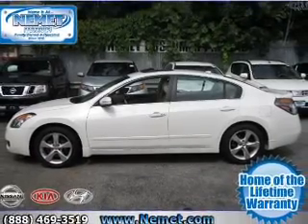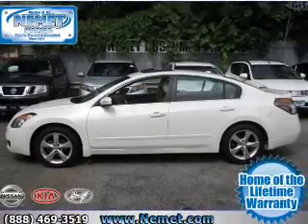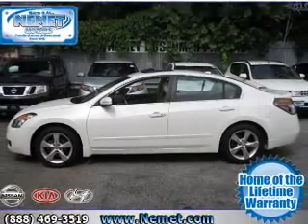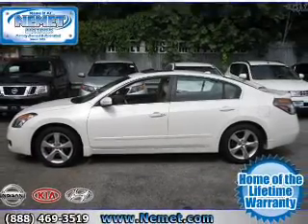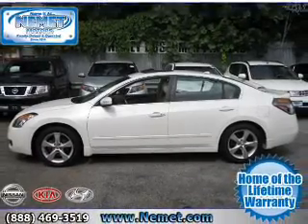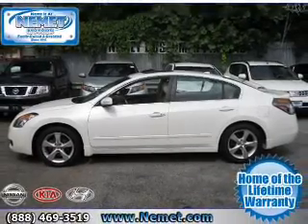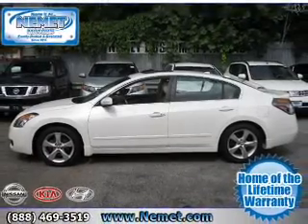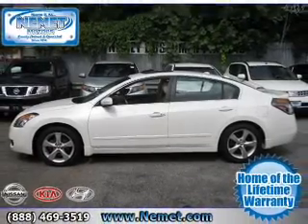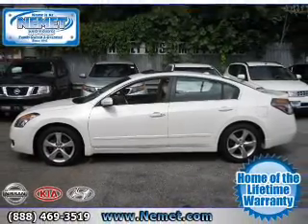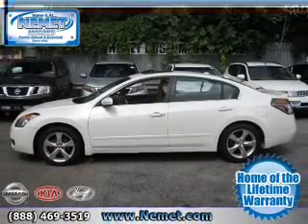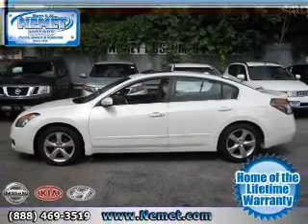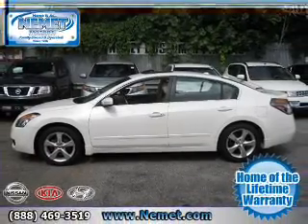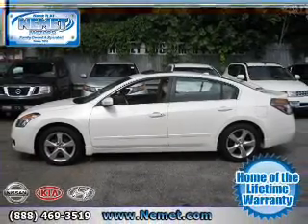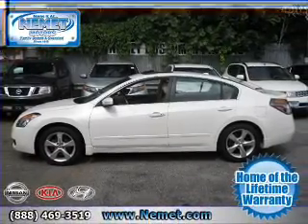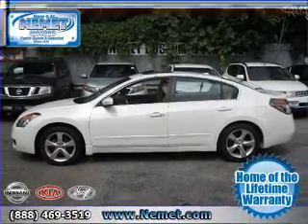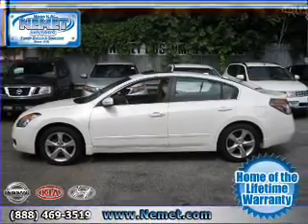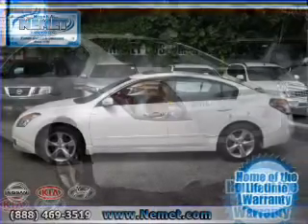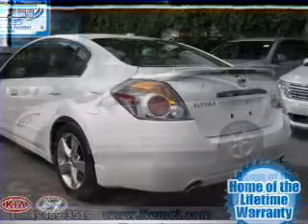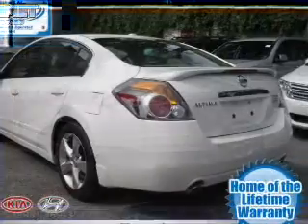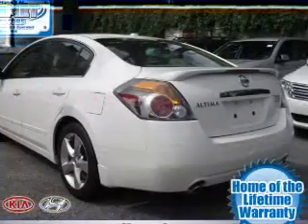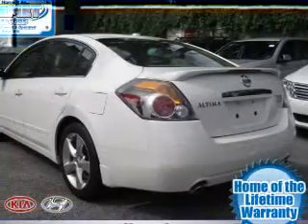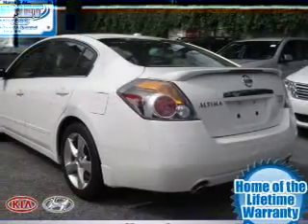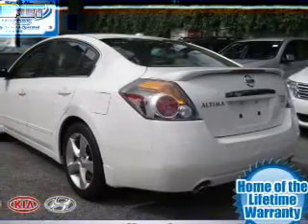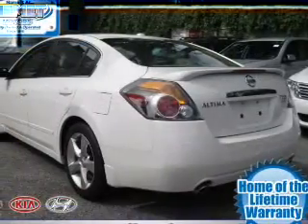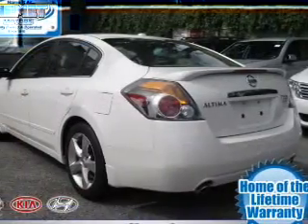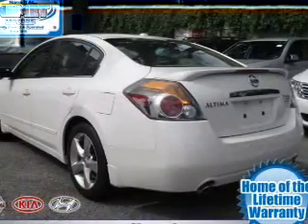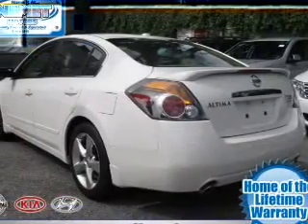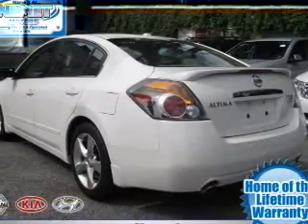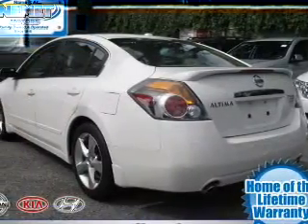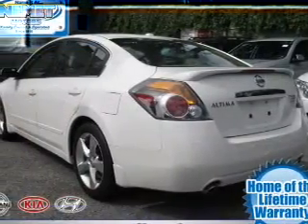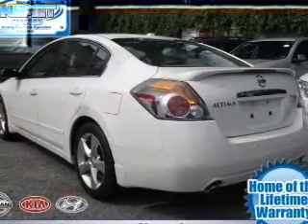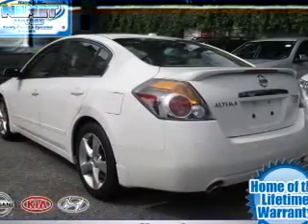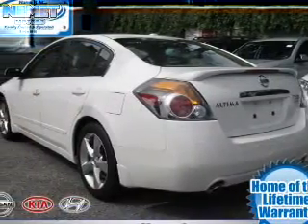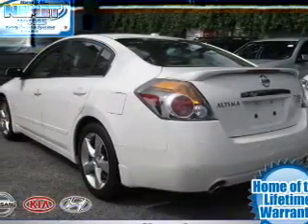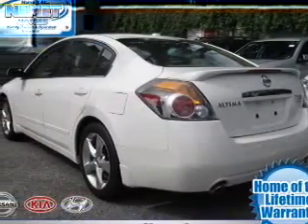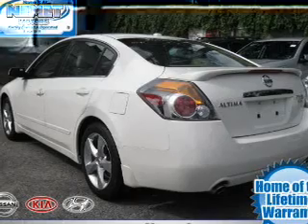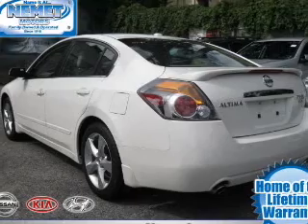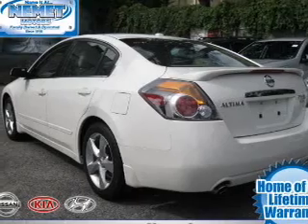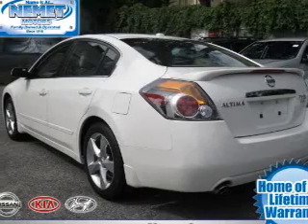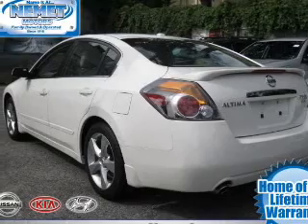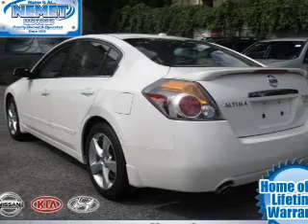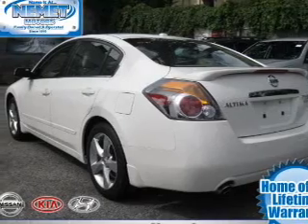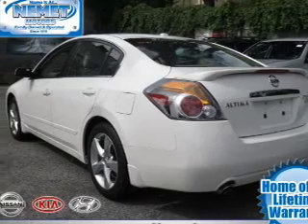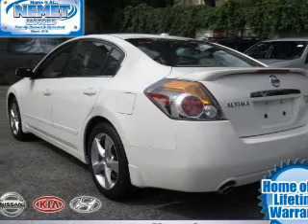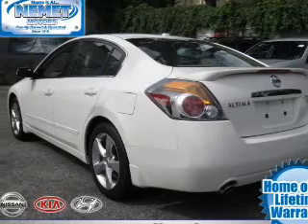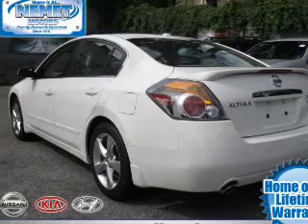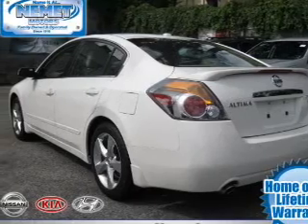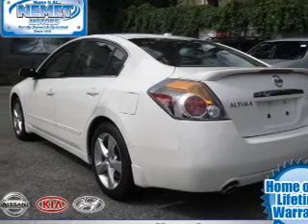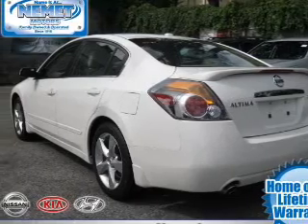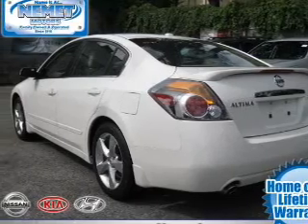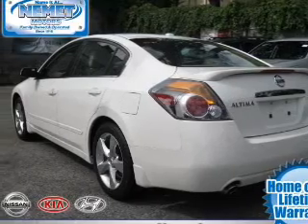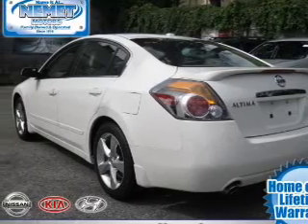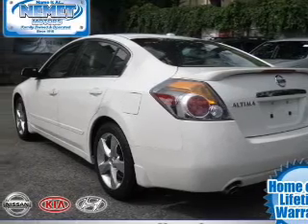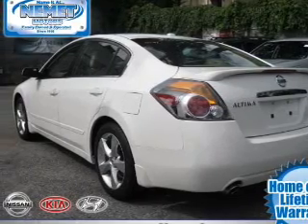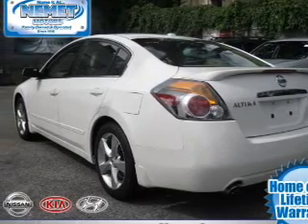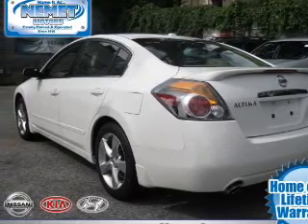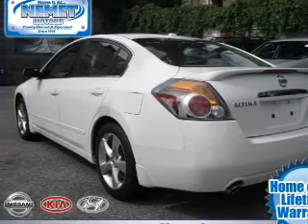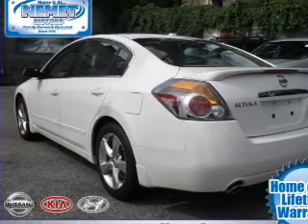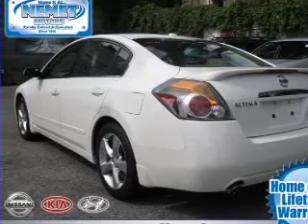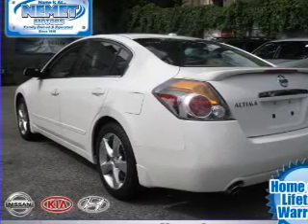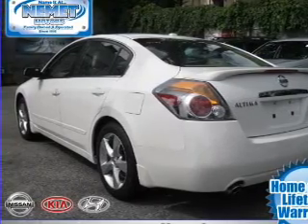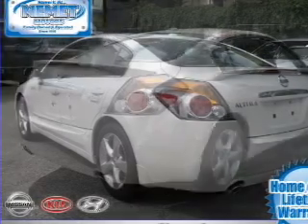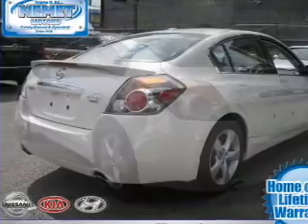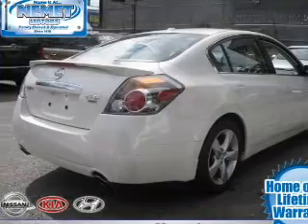With a reliable six-cylinder engine connected to a smooth shifting transmission, premium wheels lend a distinctive appearance.